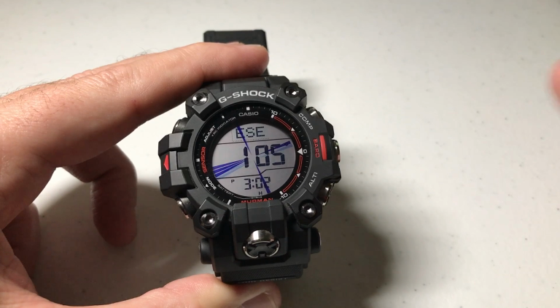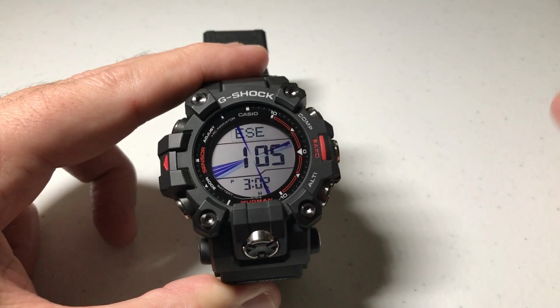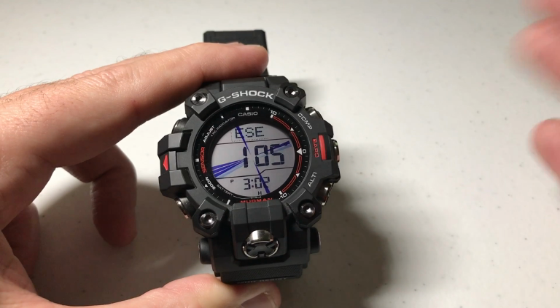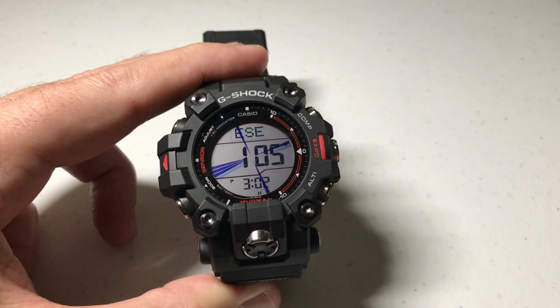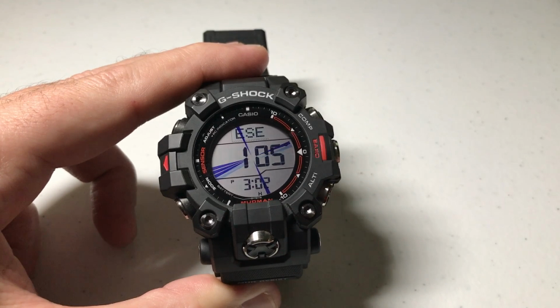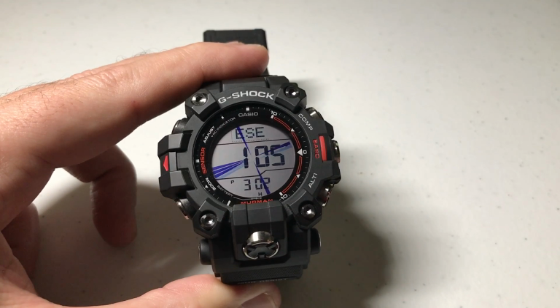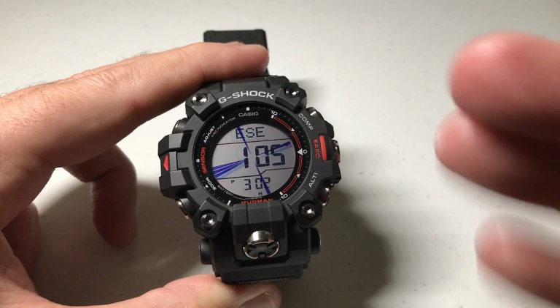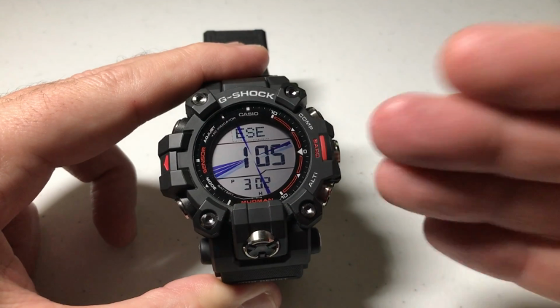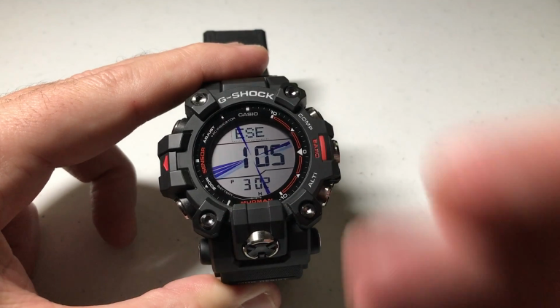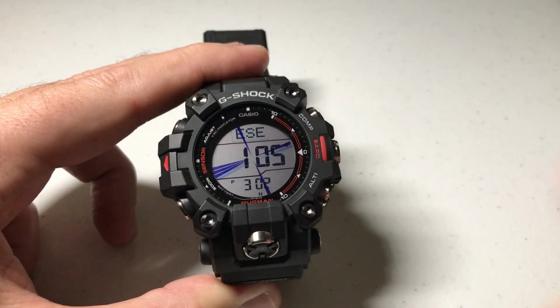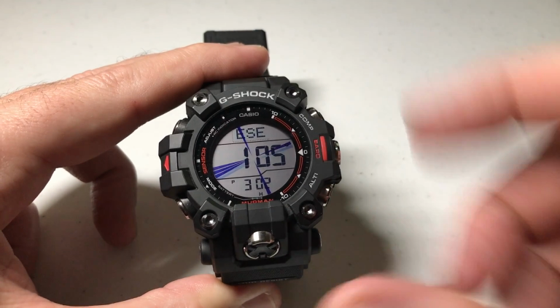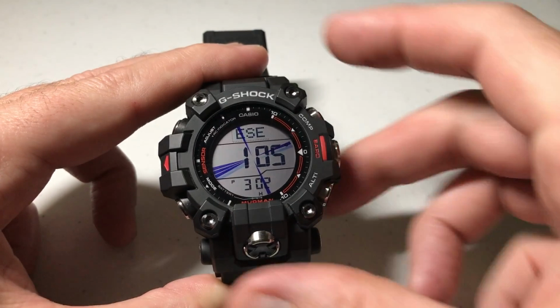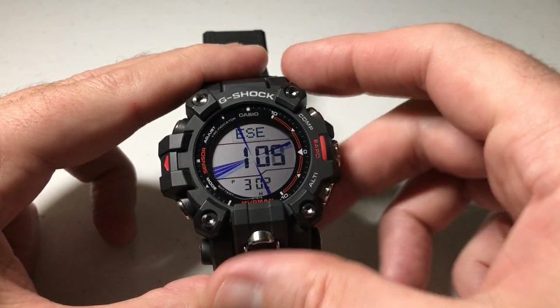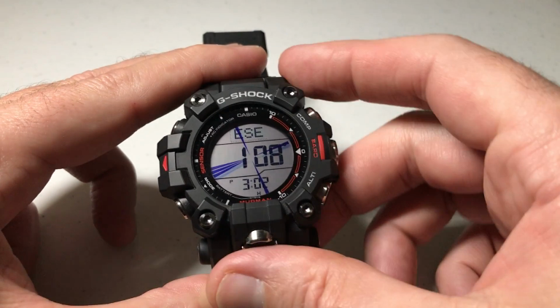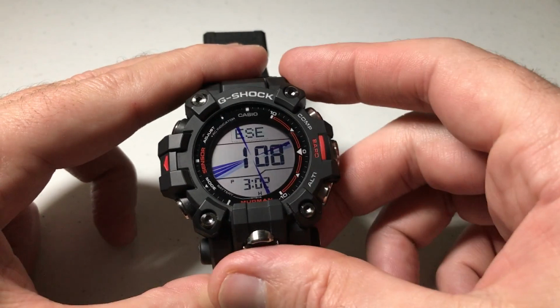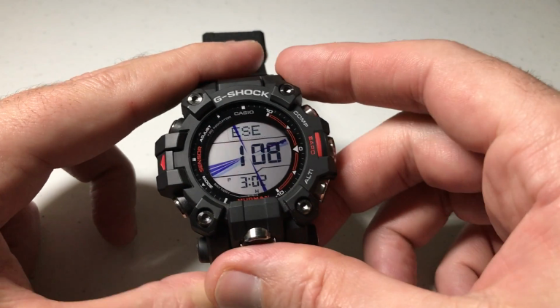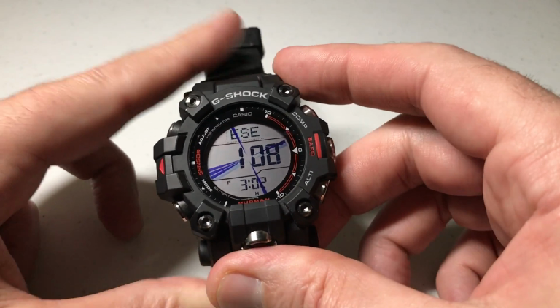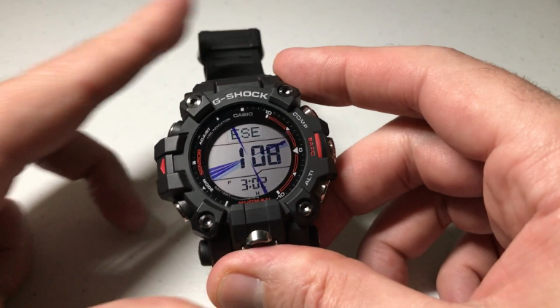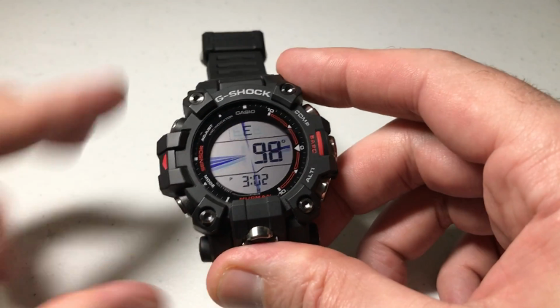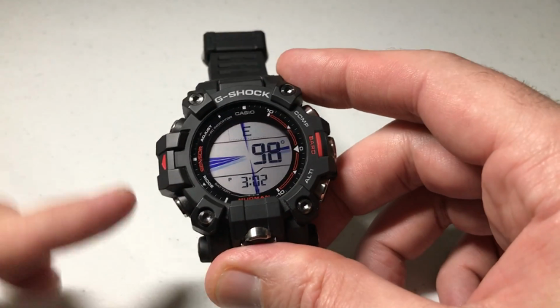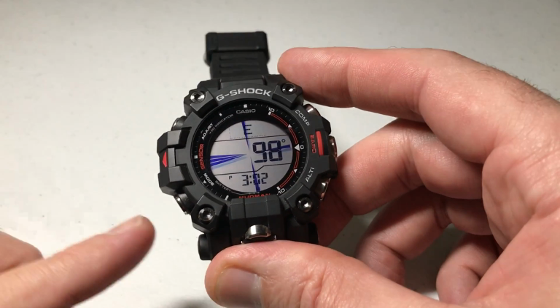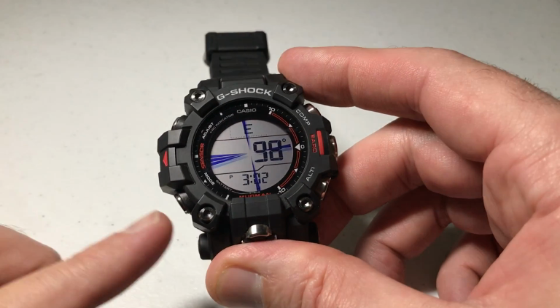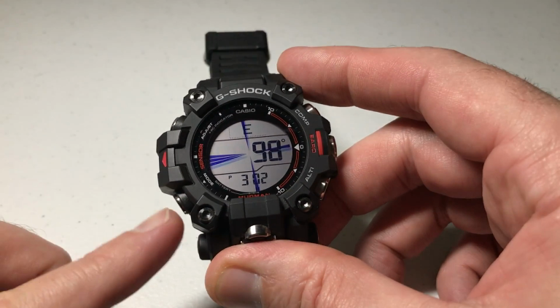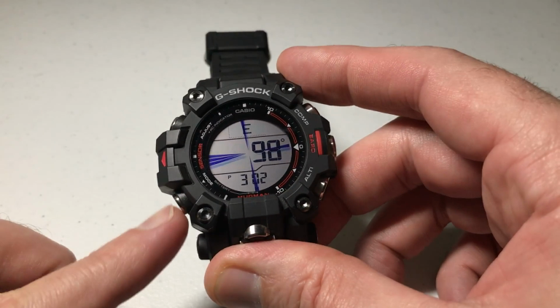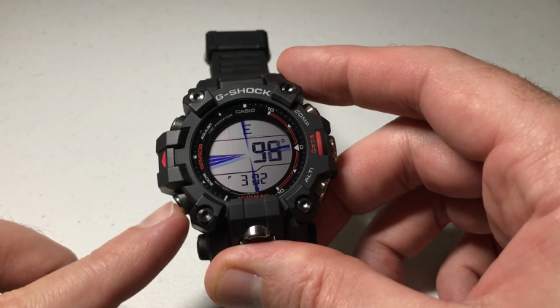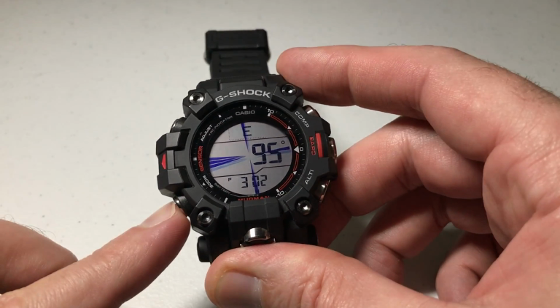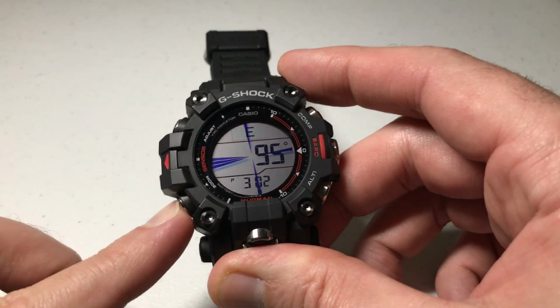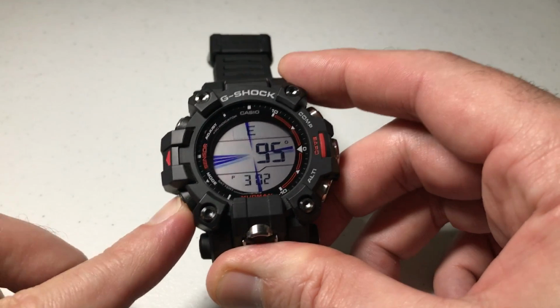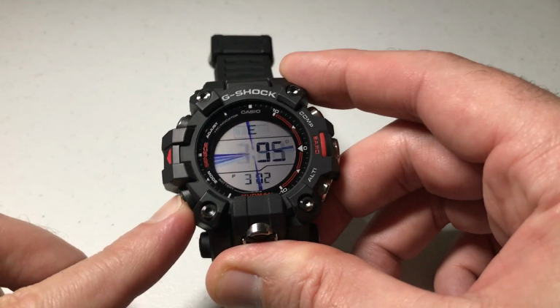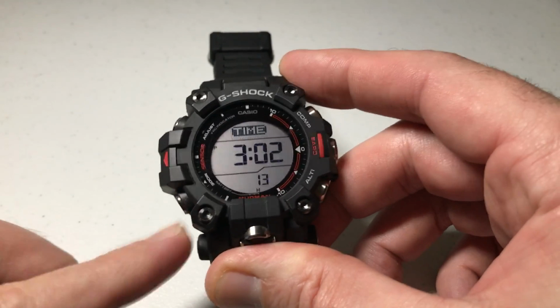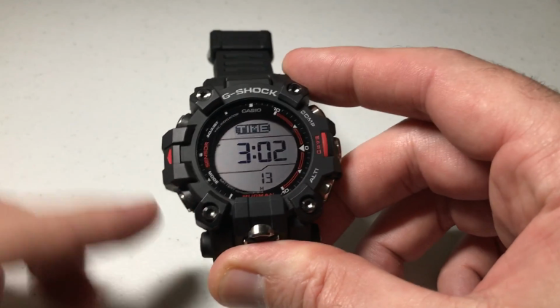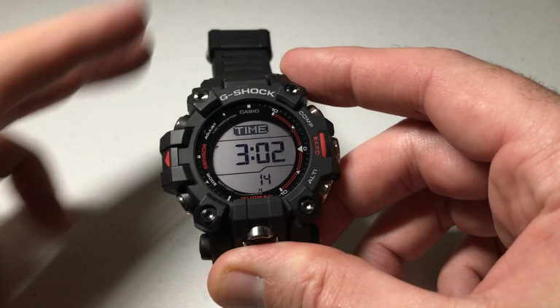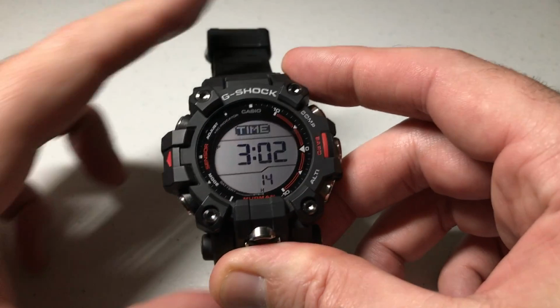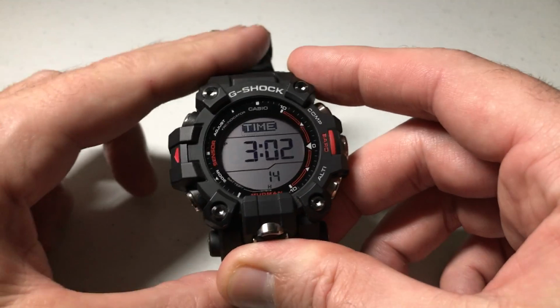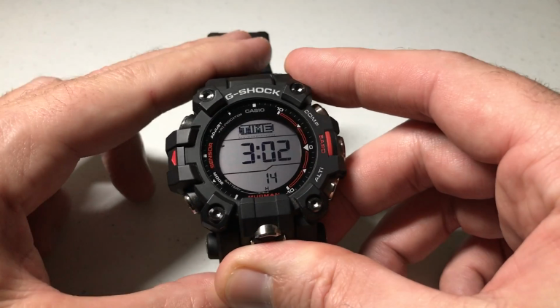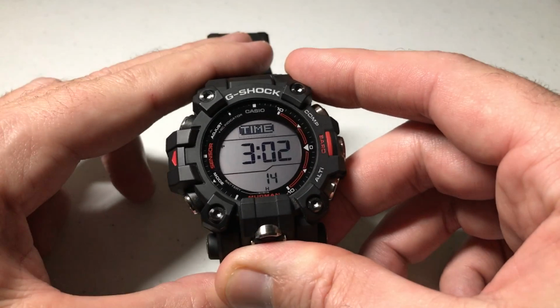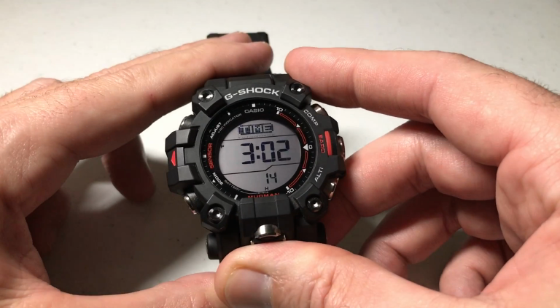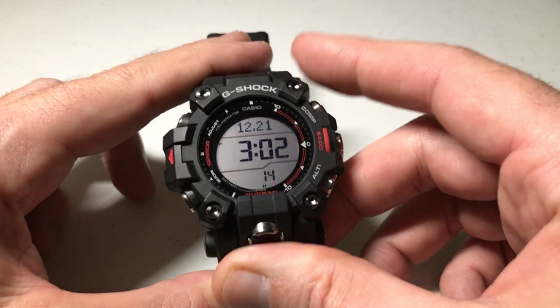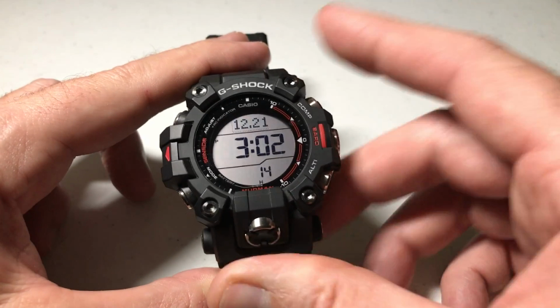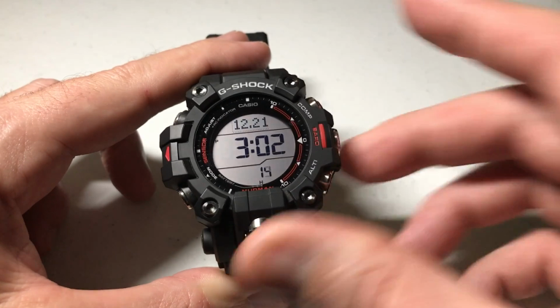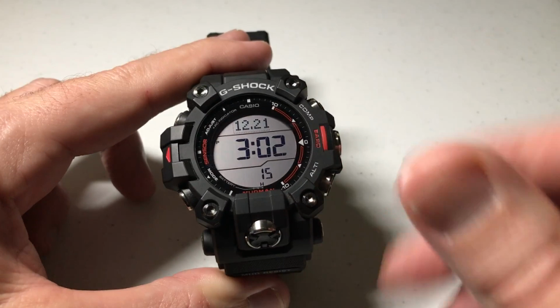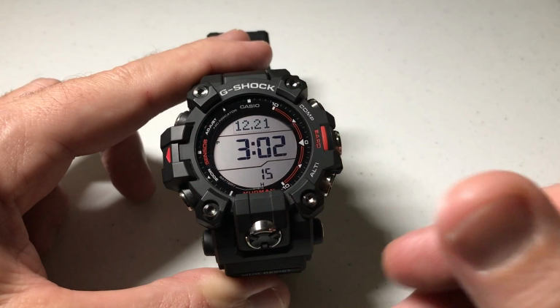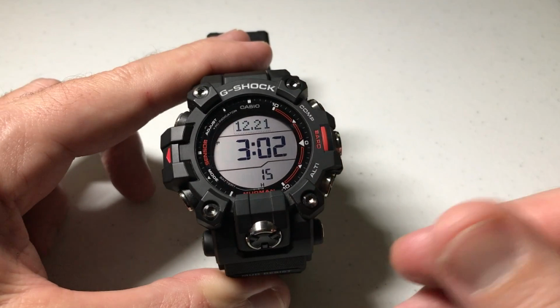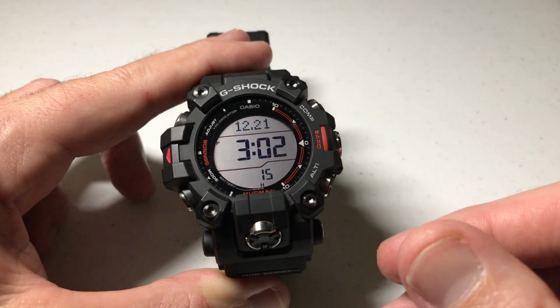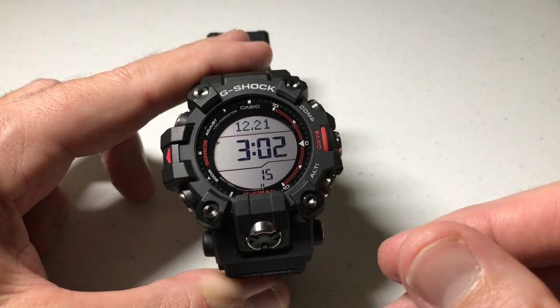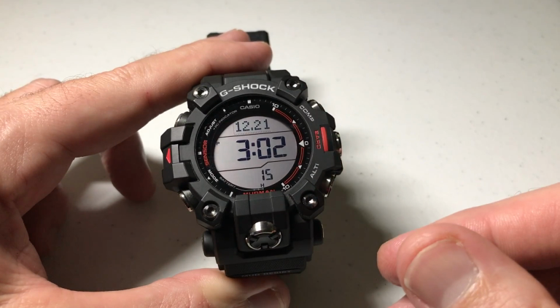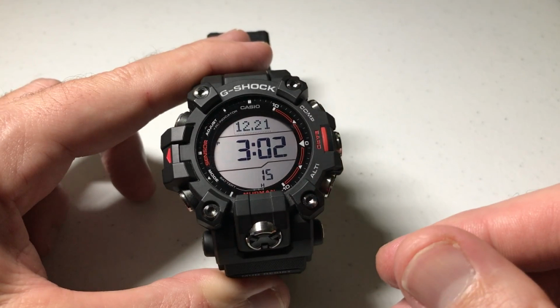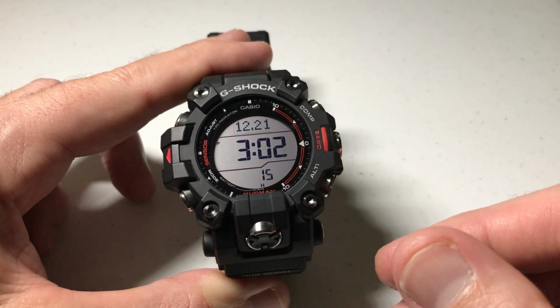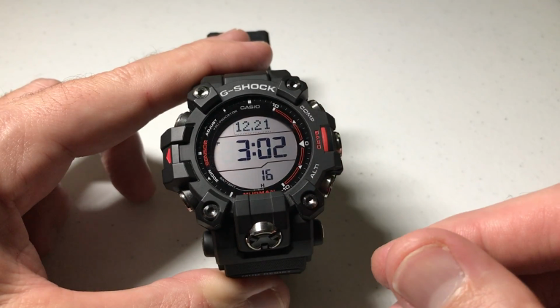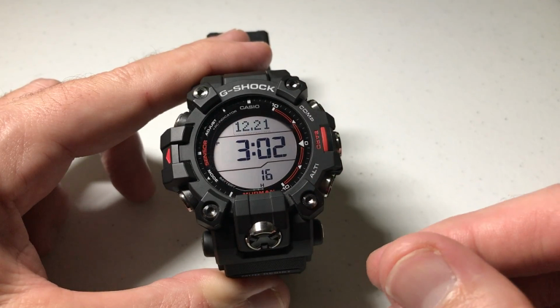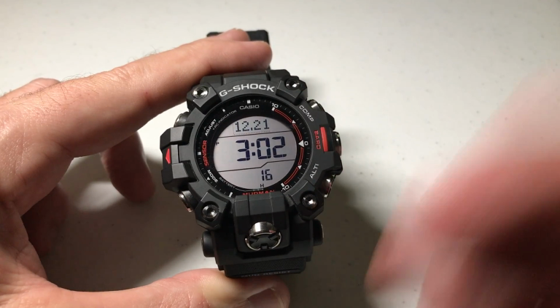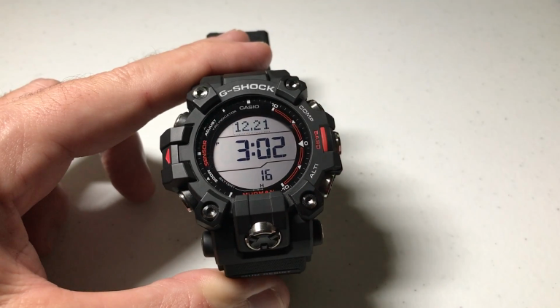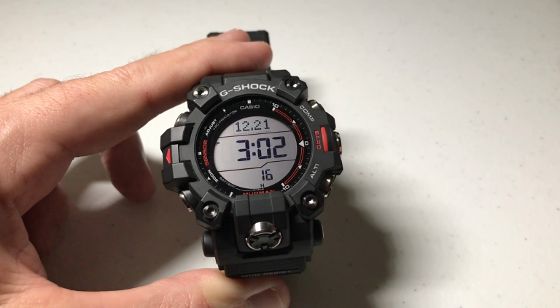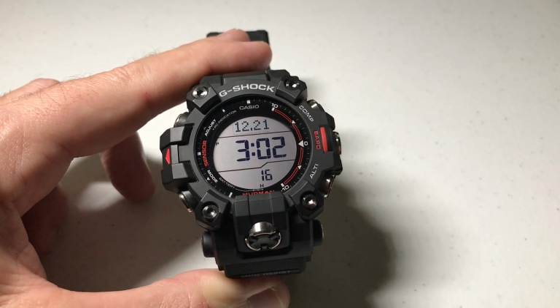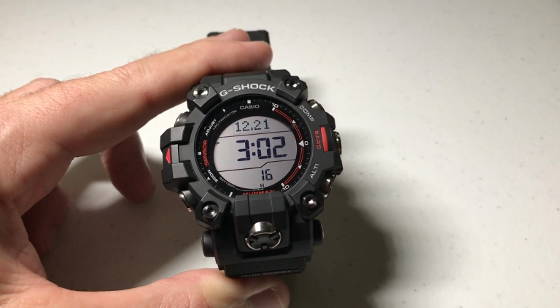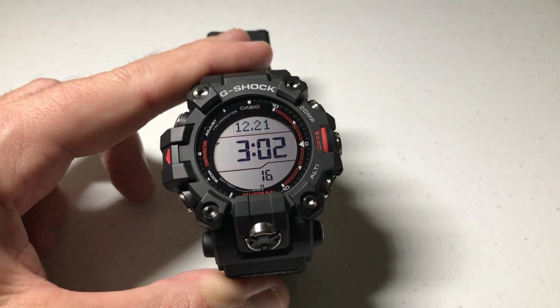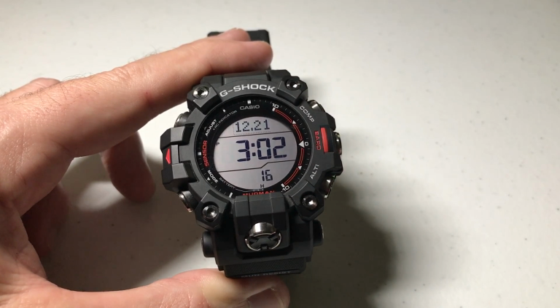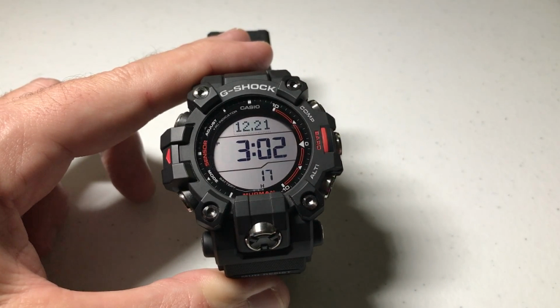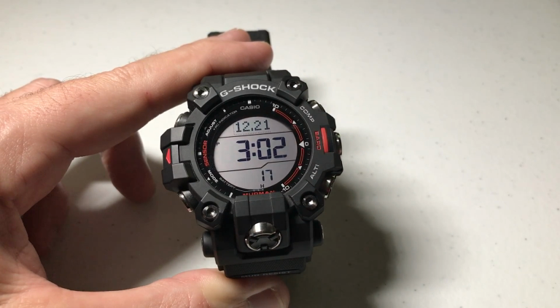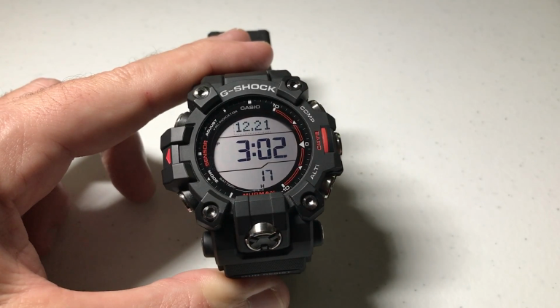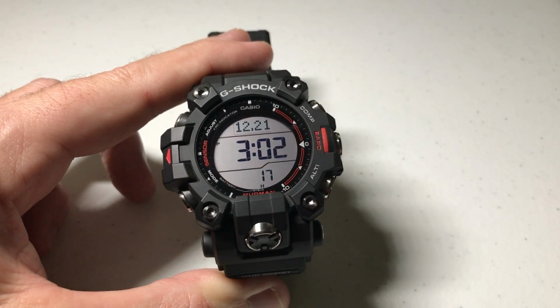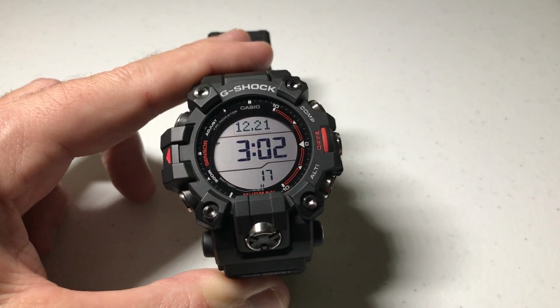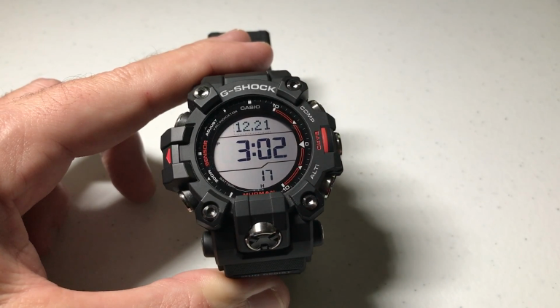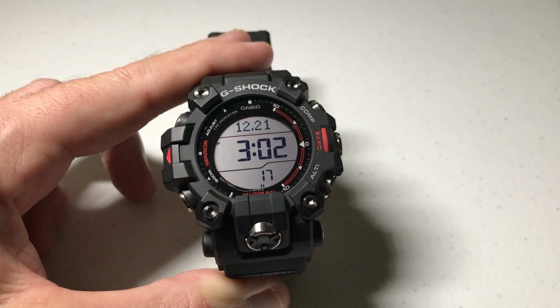Pretty simple stuff, as always. When you want to get out of your compass, simply press the mode button and you're back in your timekeeping mode. I hope the video helped.